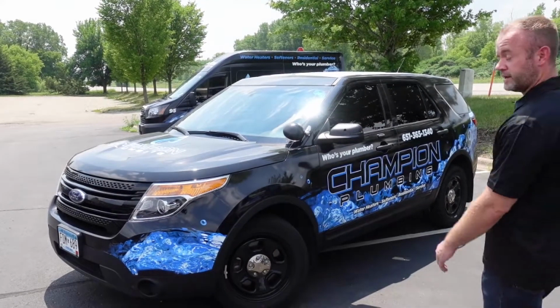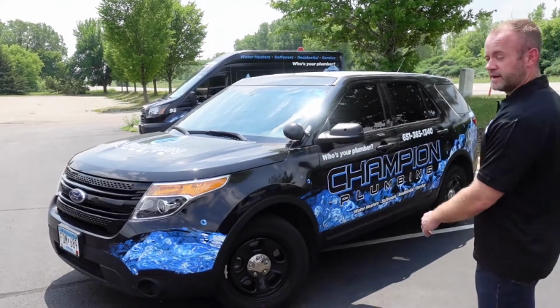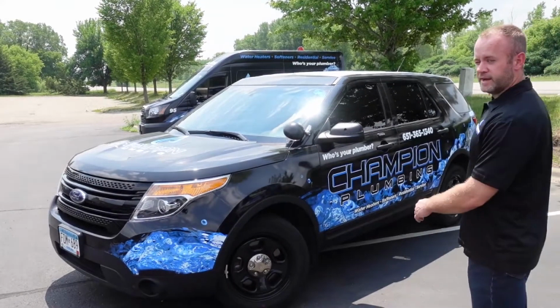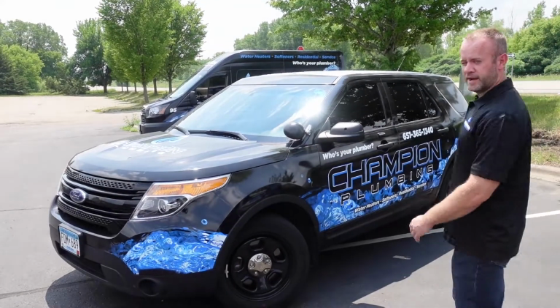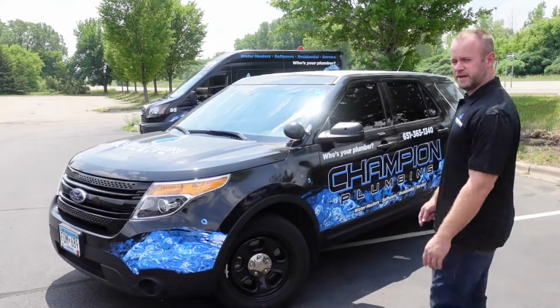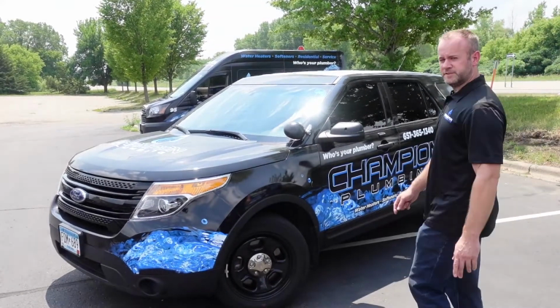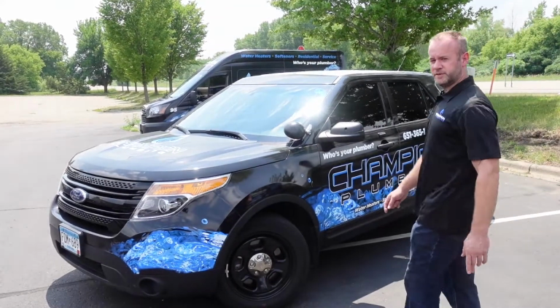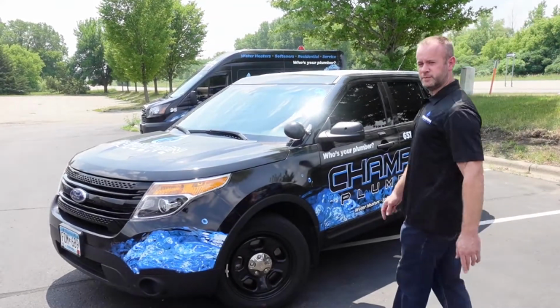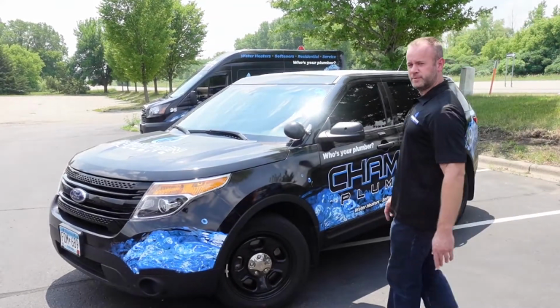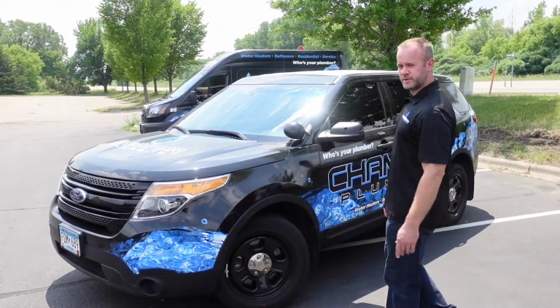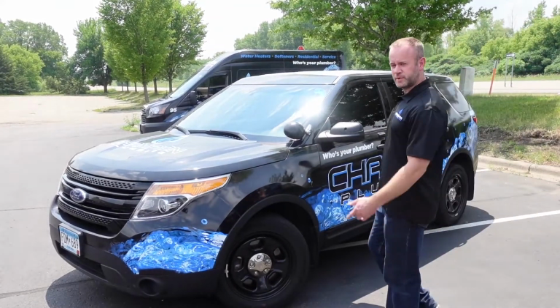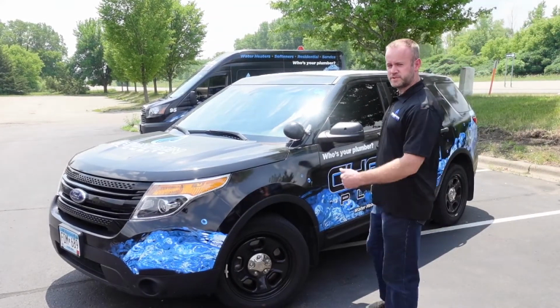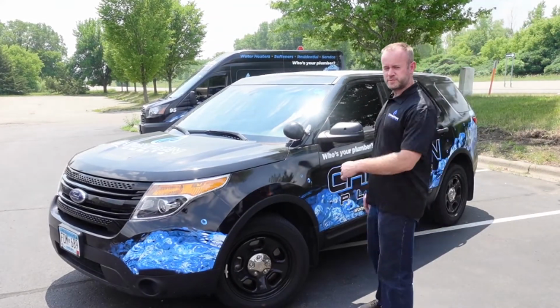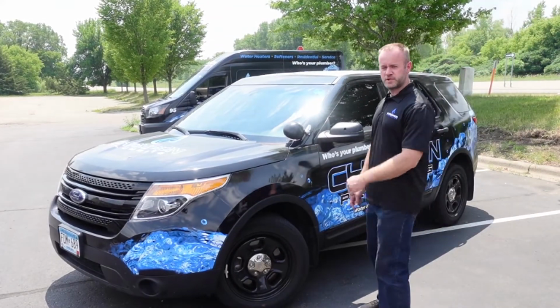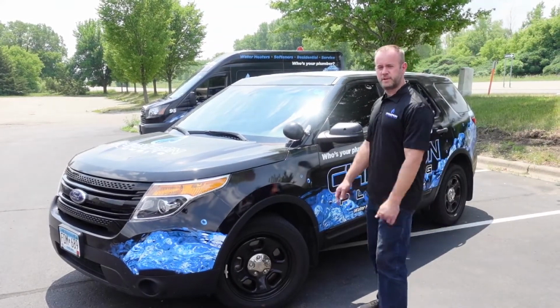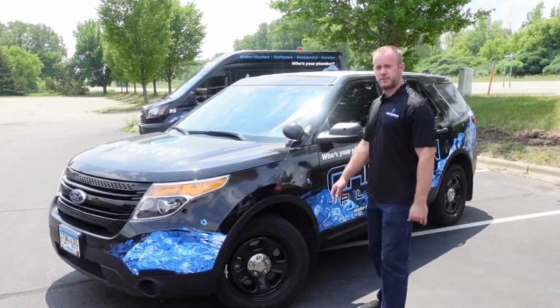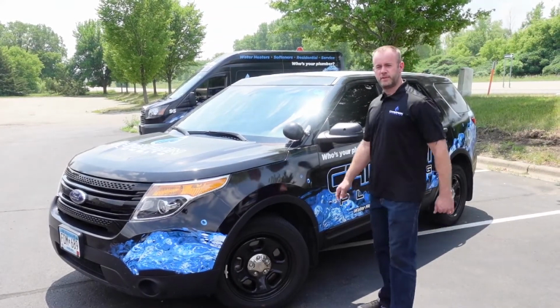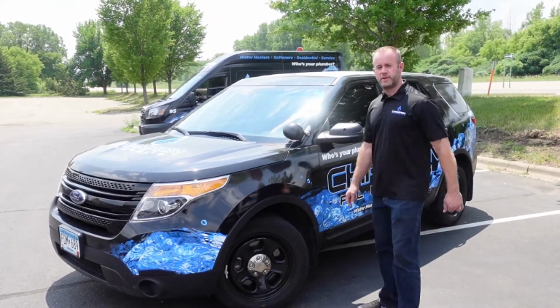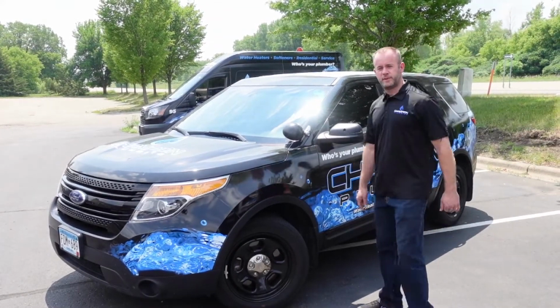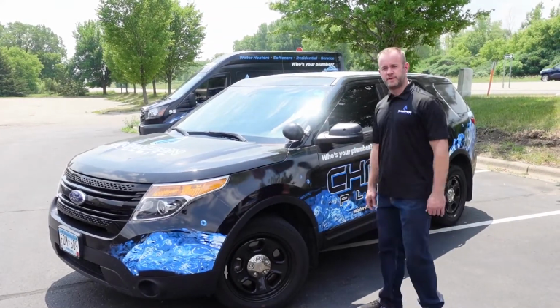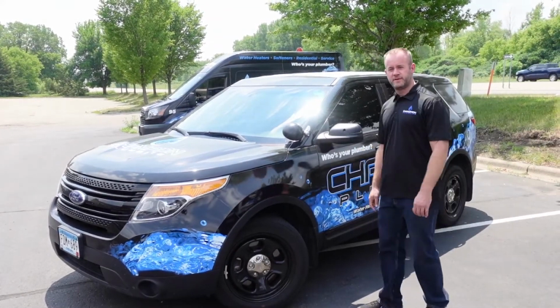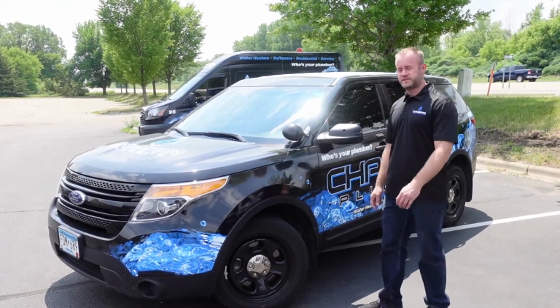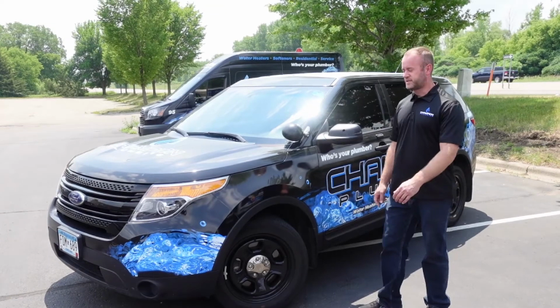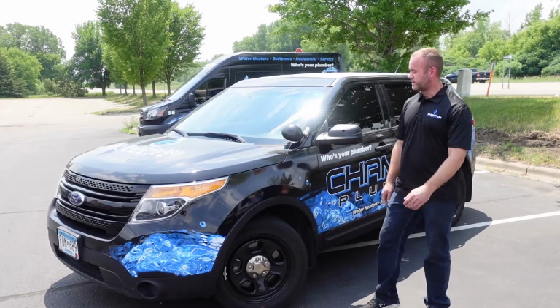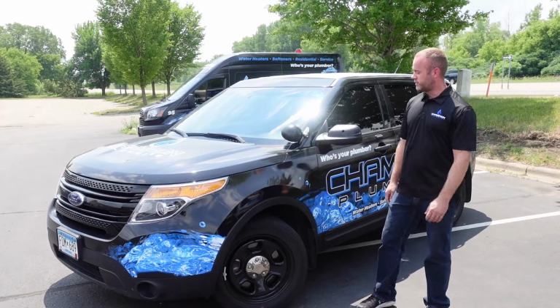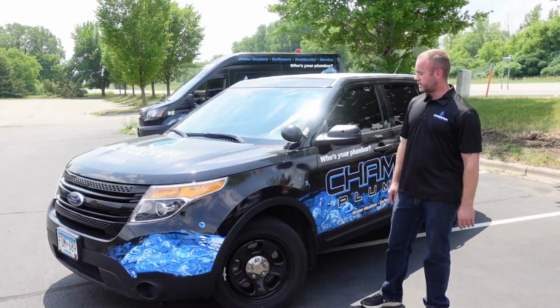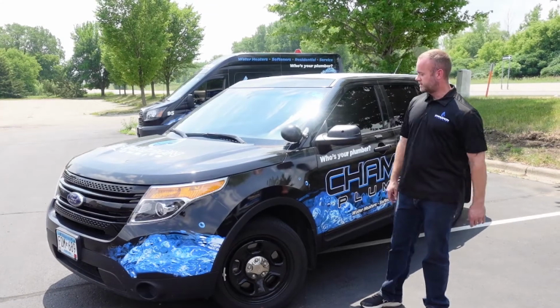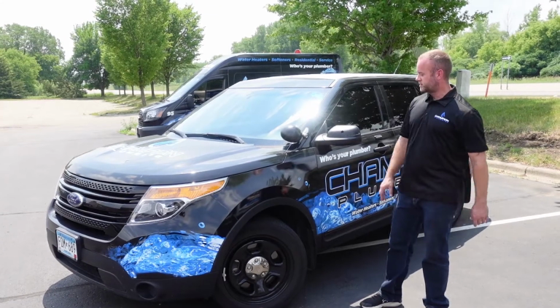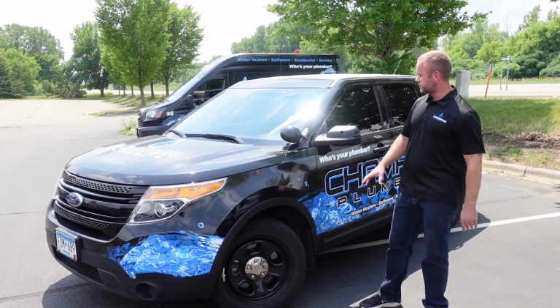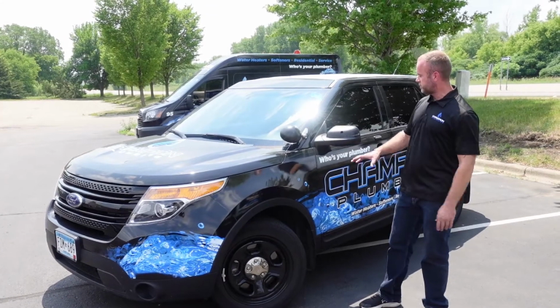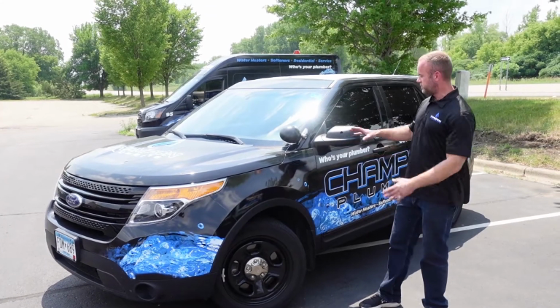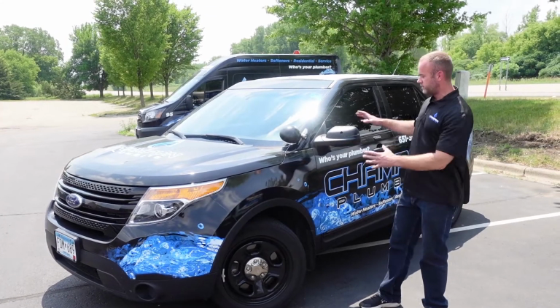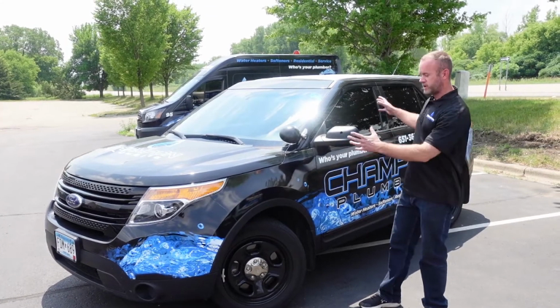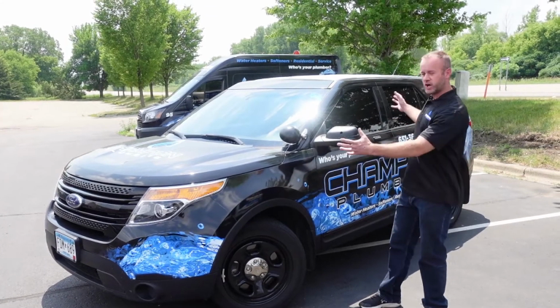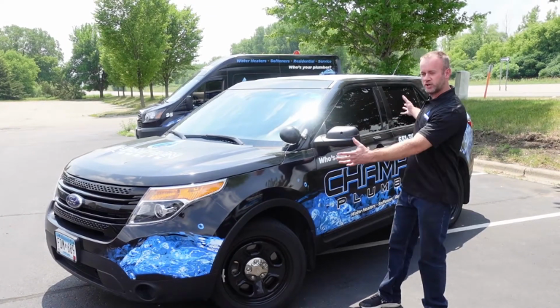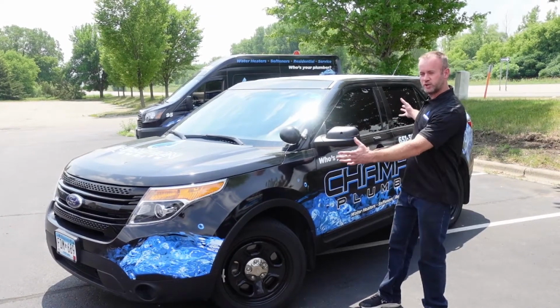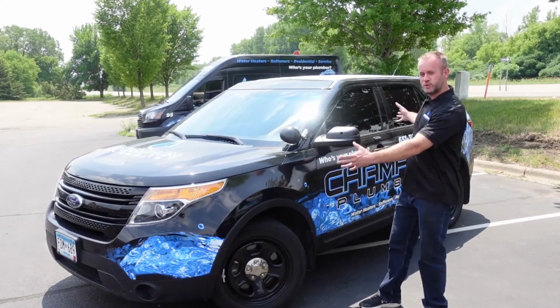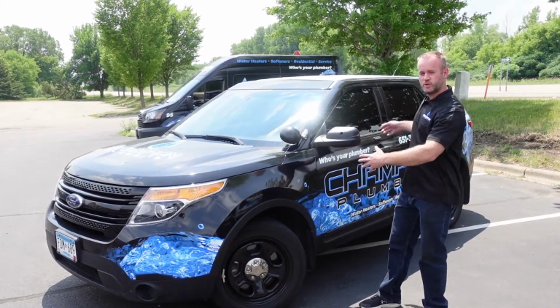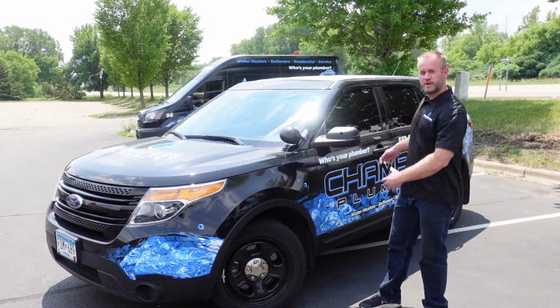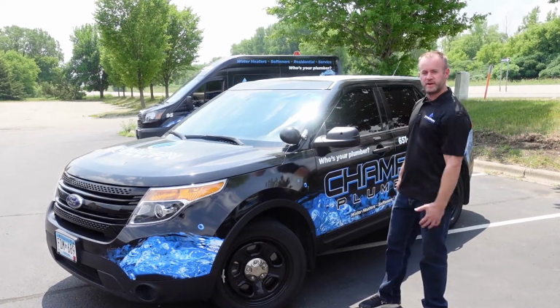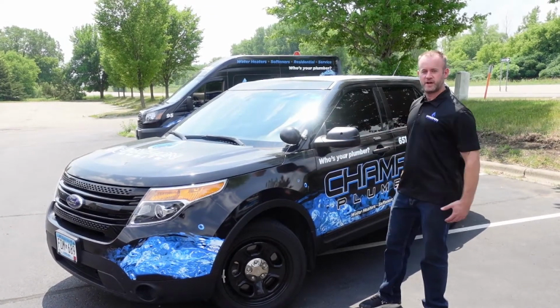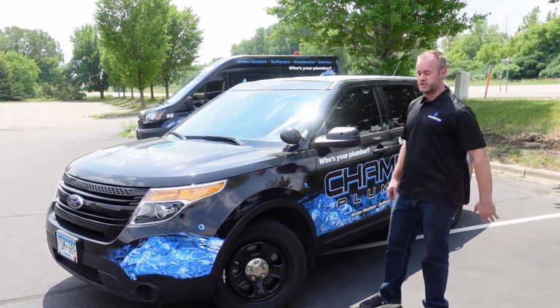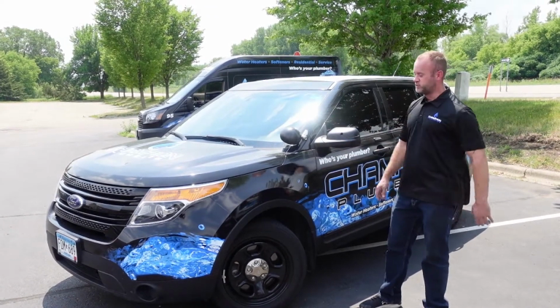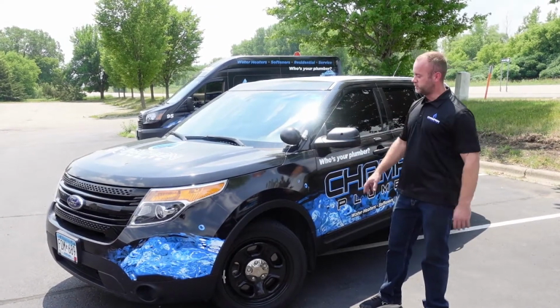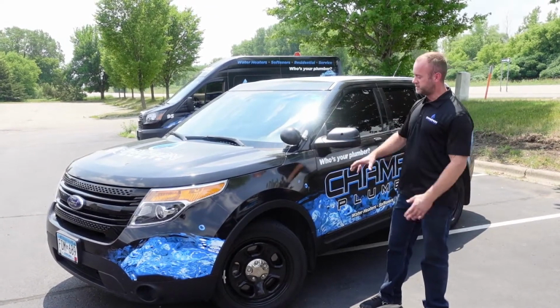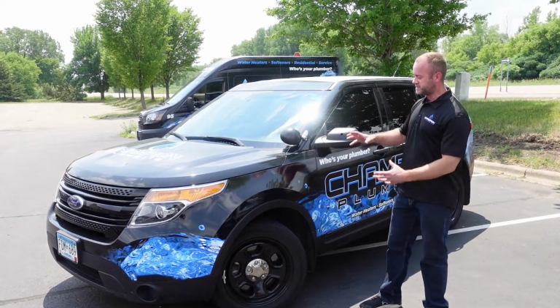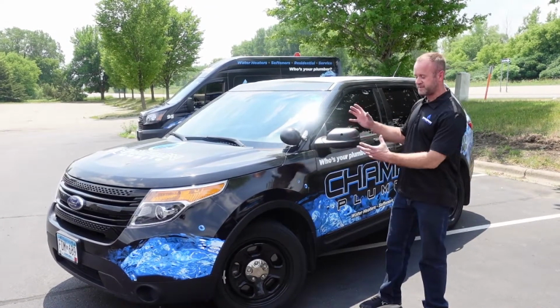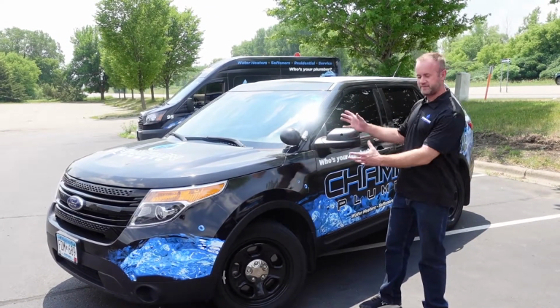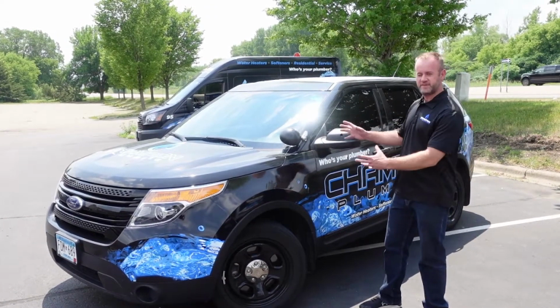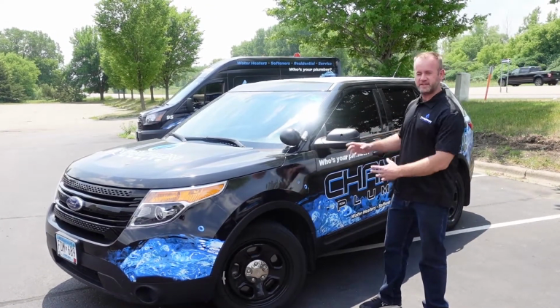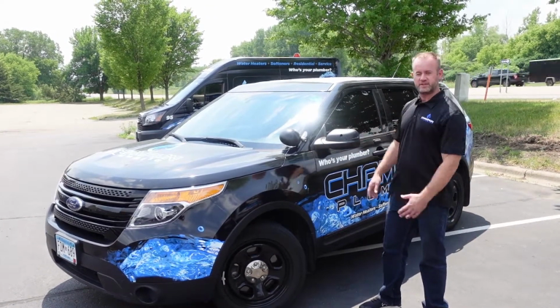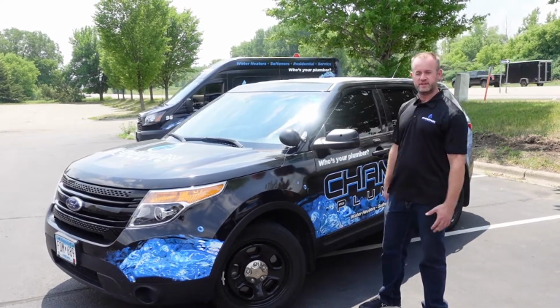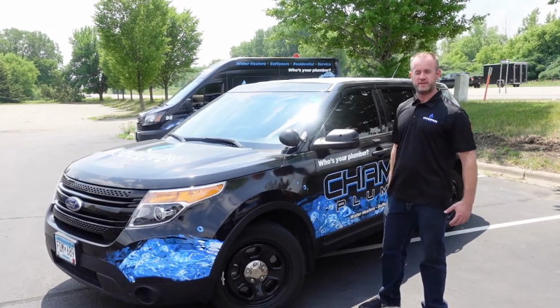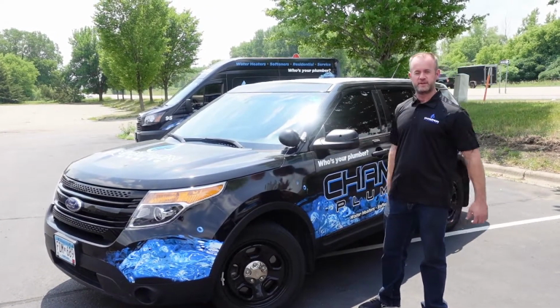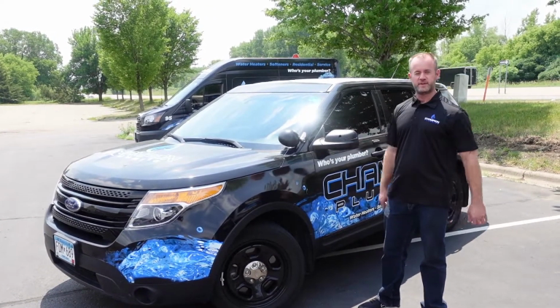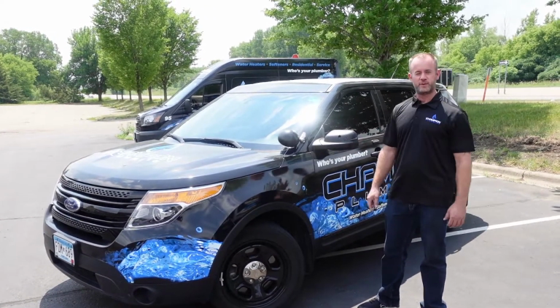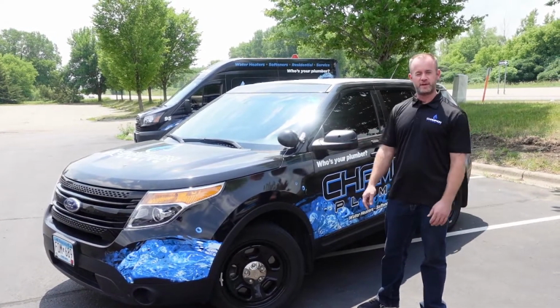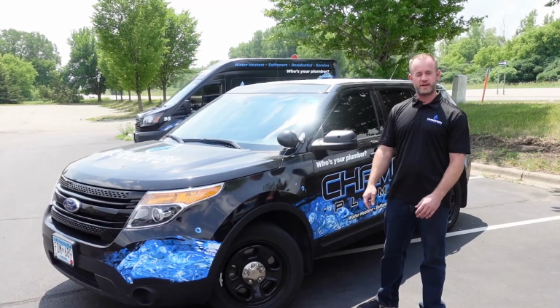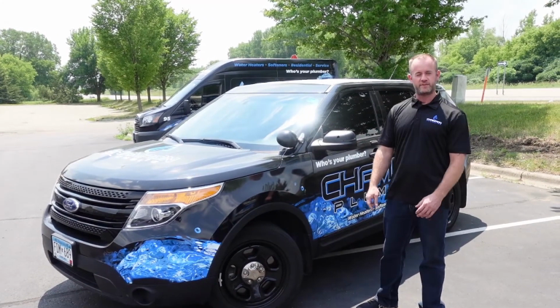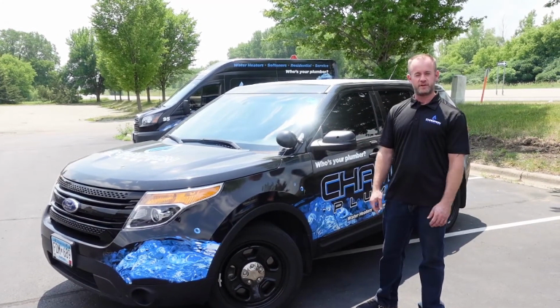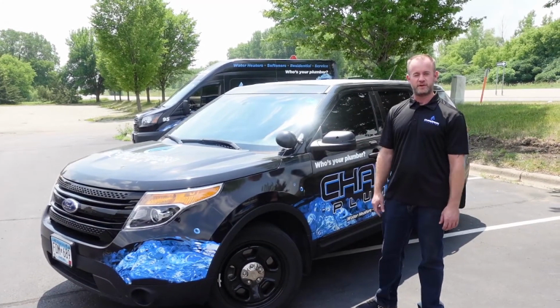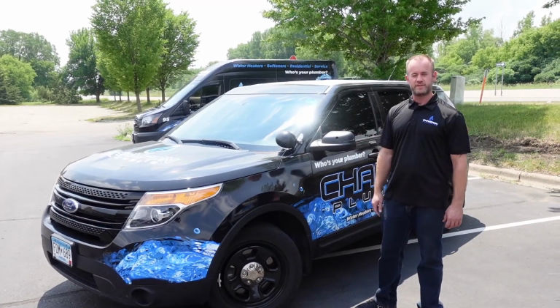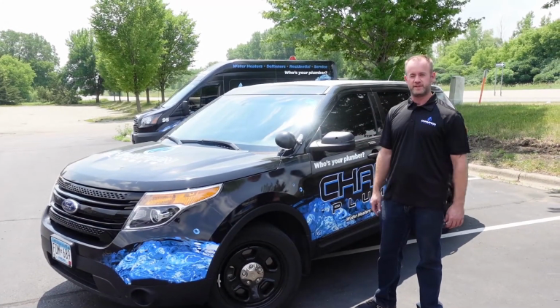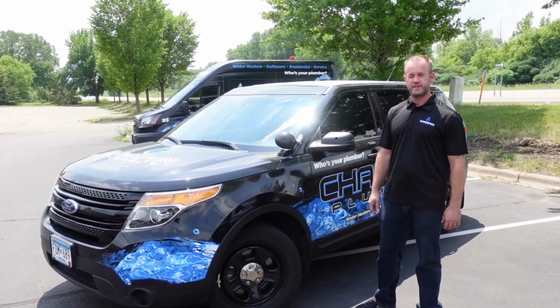Hey YouTube, Chris from Champion Plumbing. Just wanted to show you our newest vehicle that we have for our fleet.